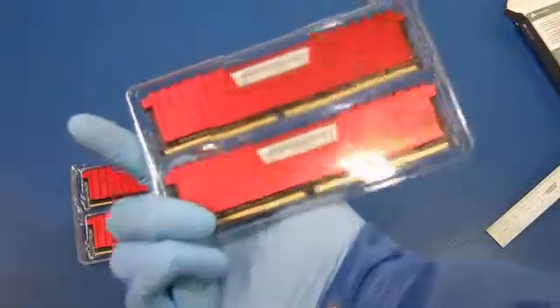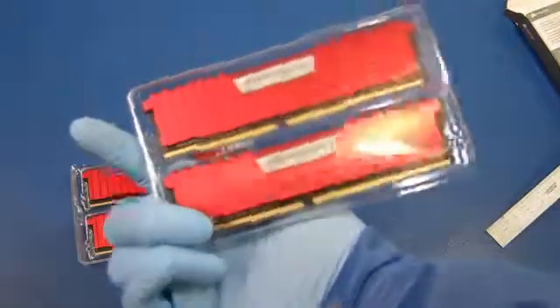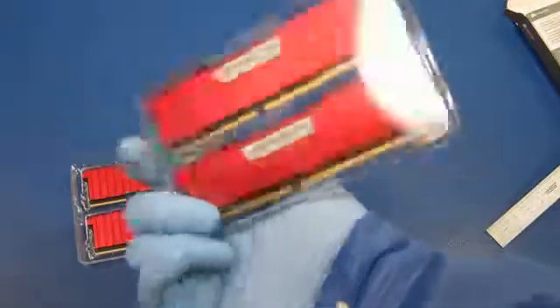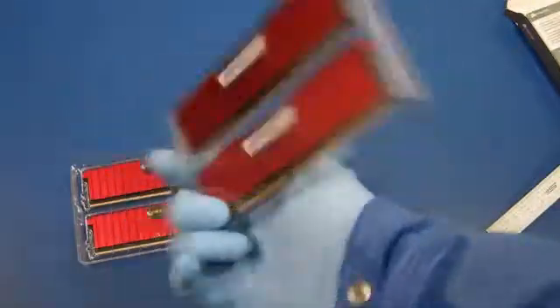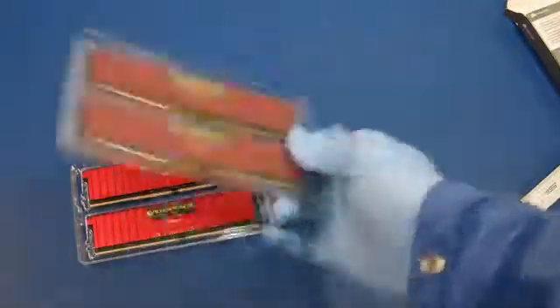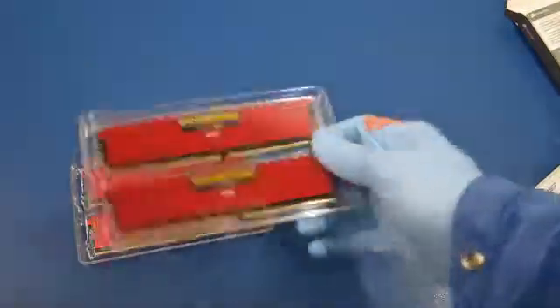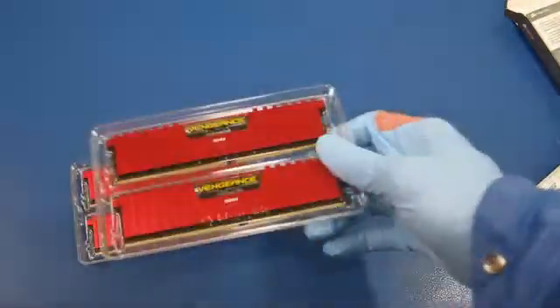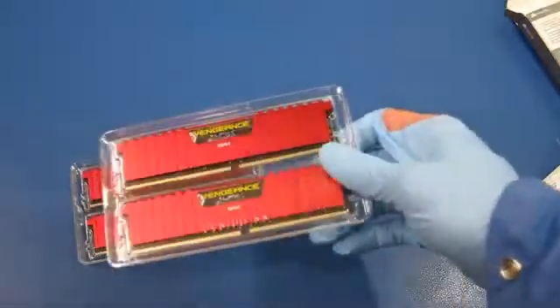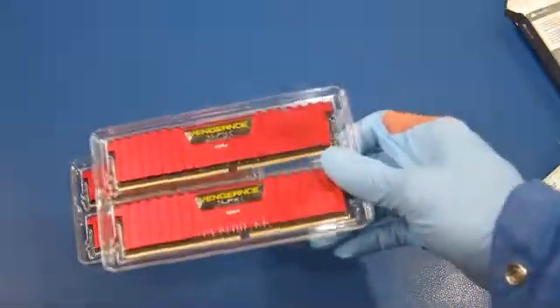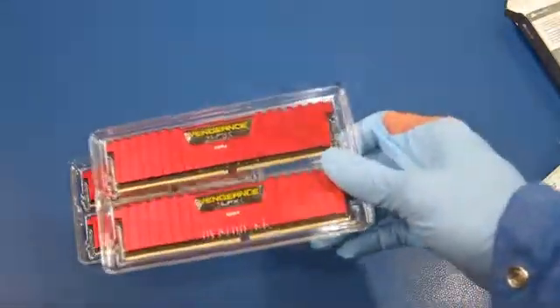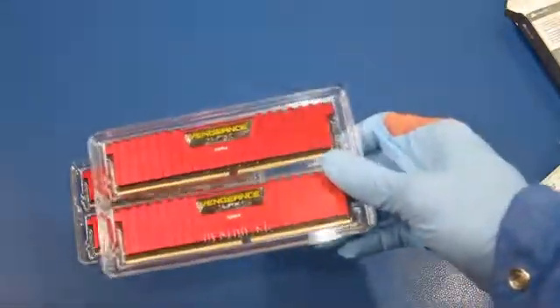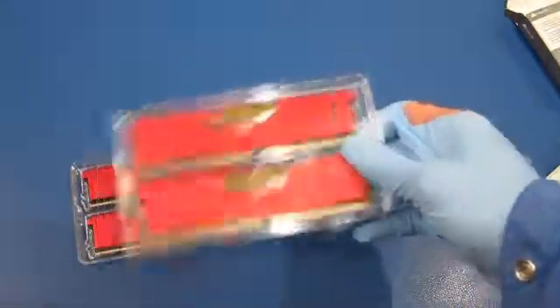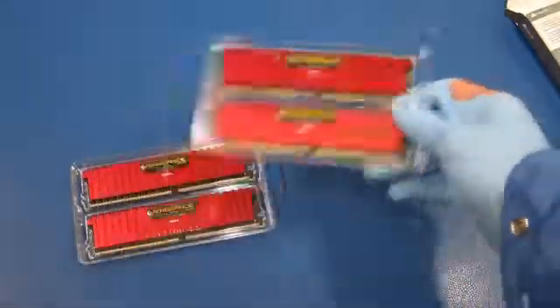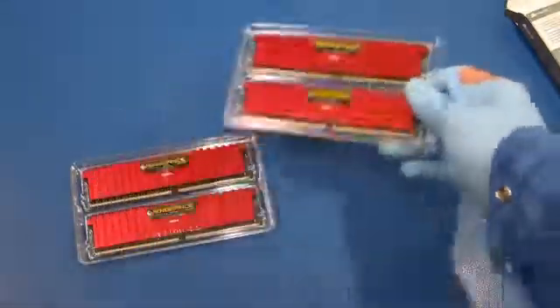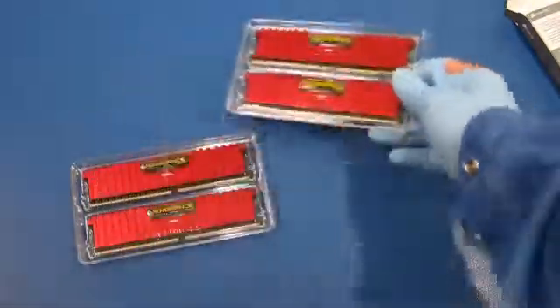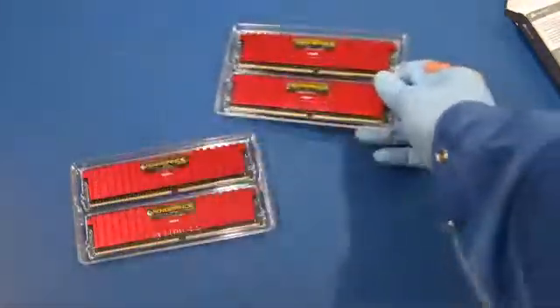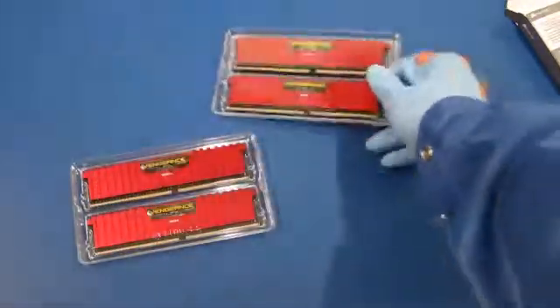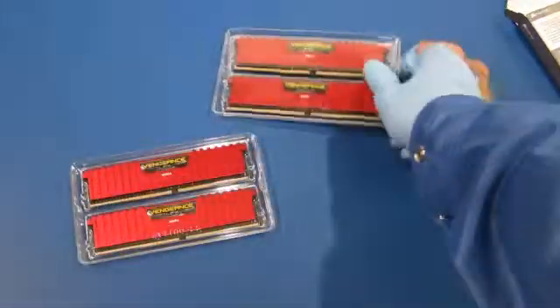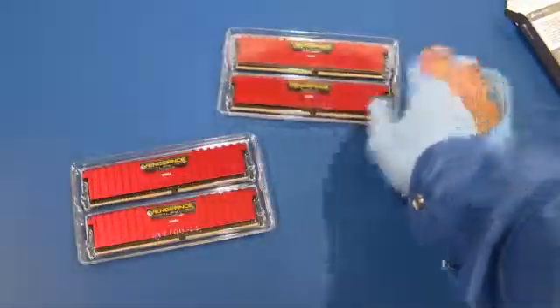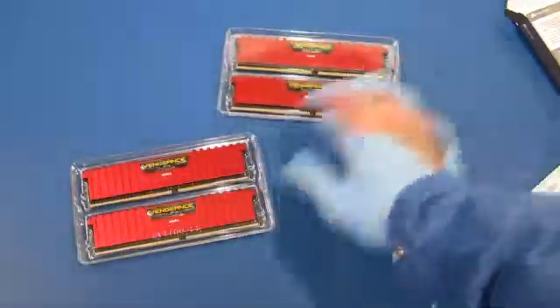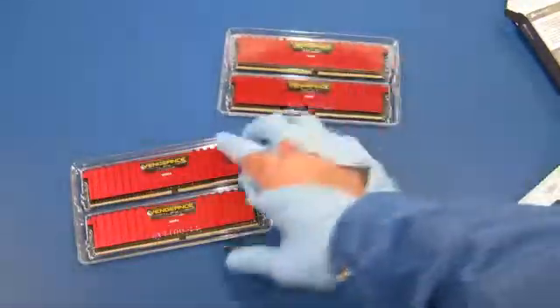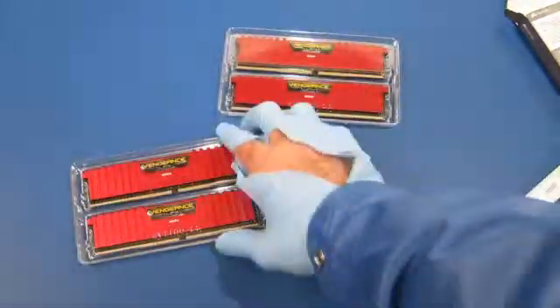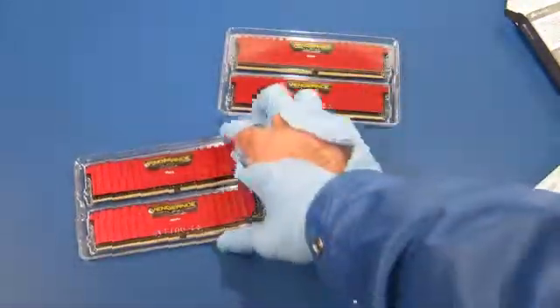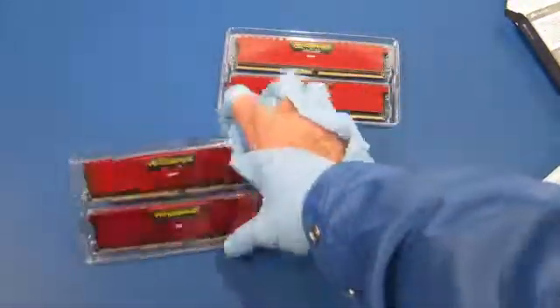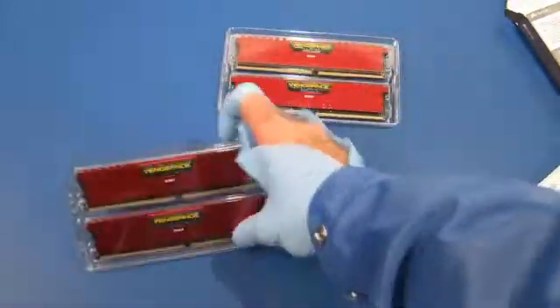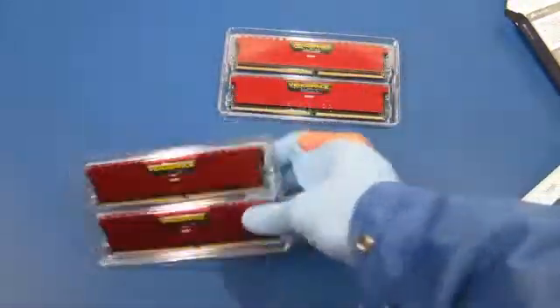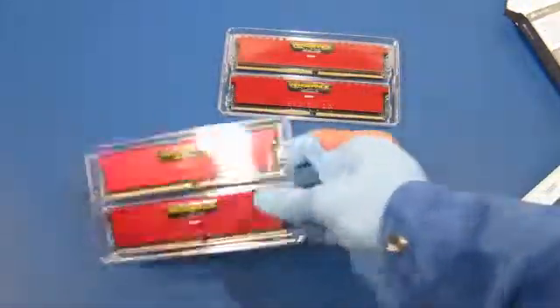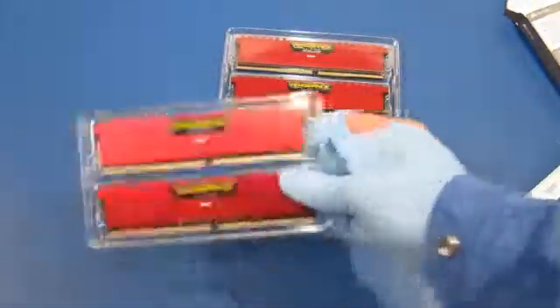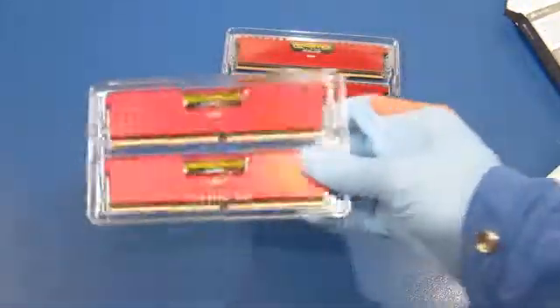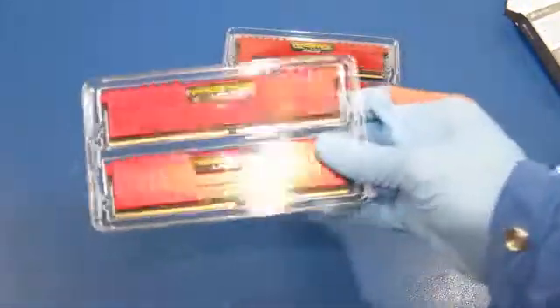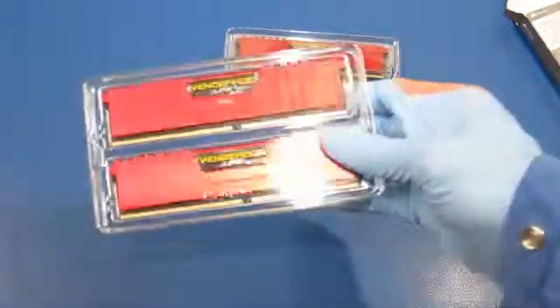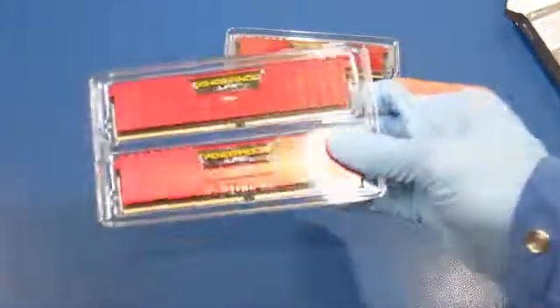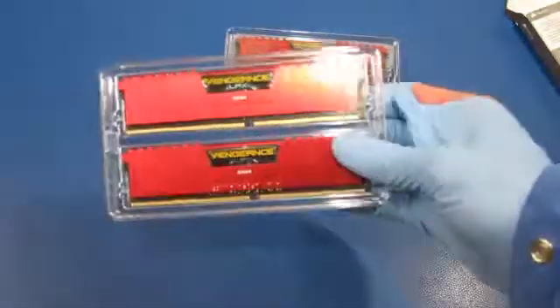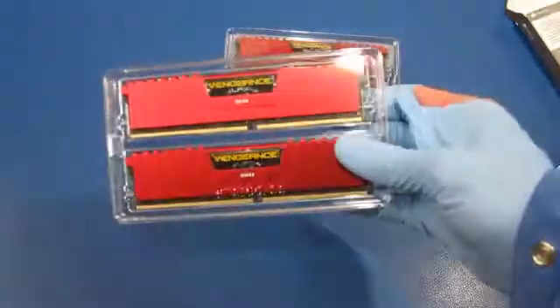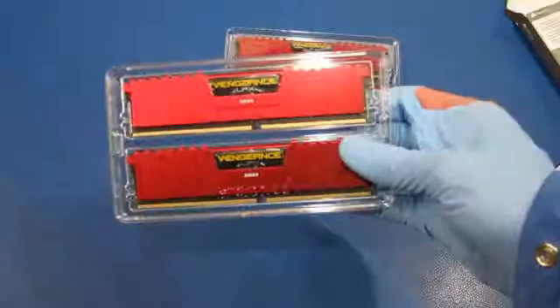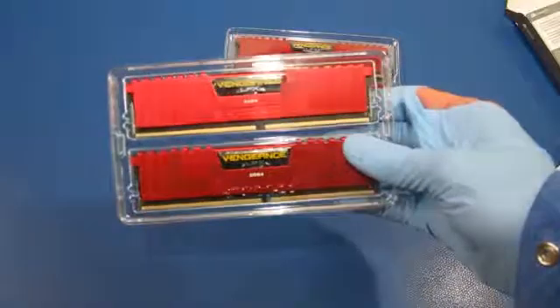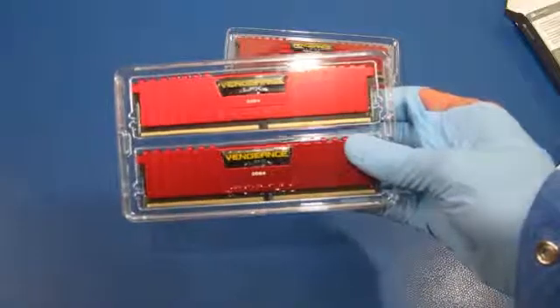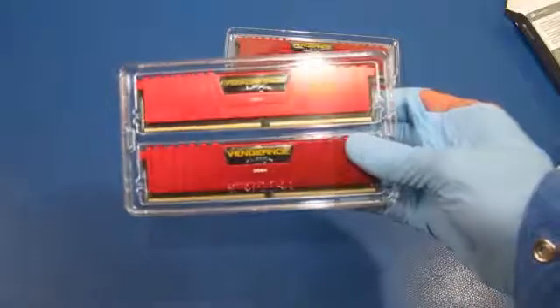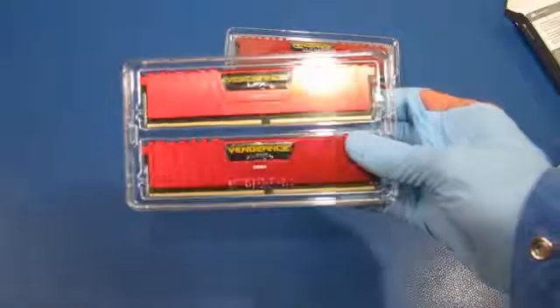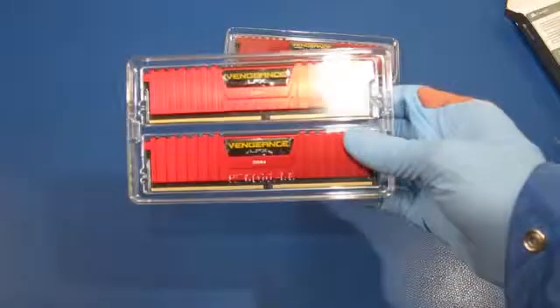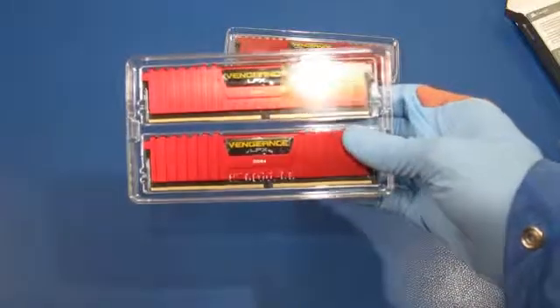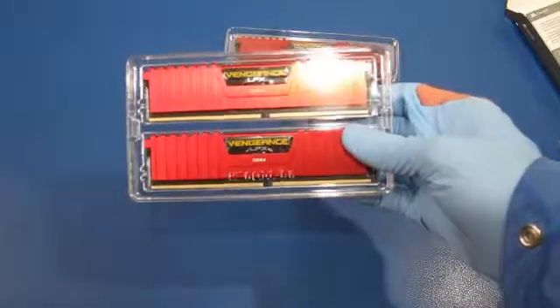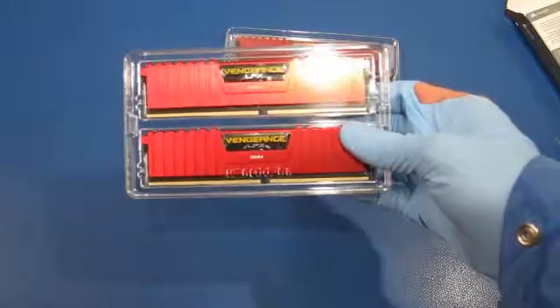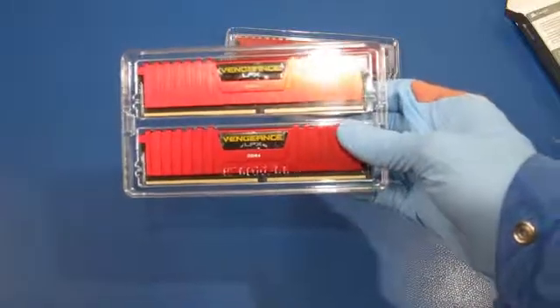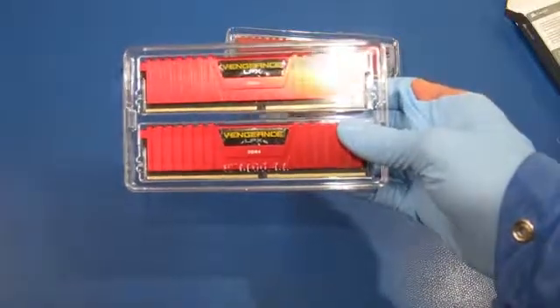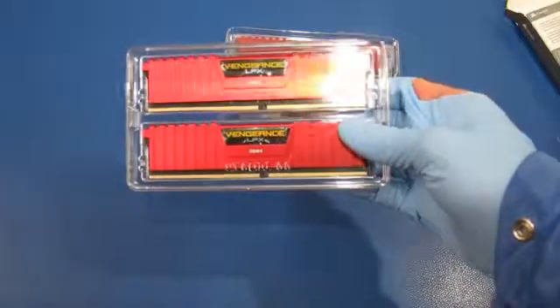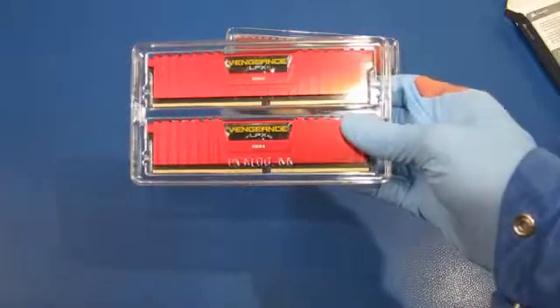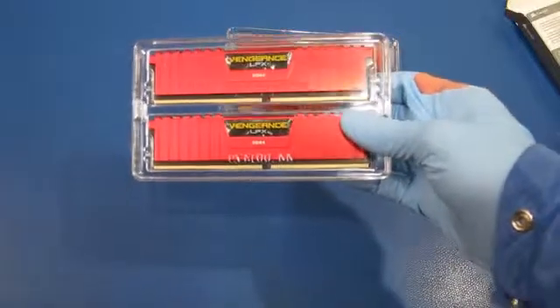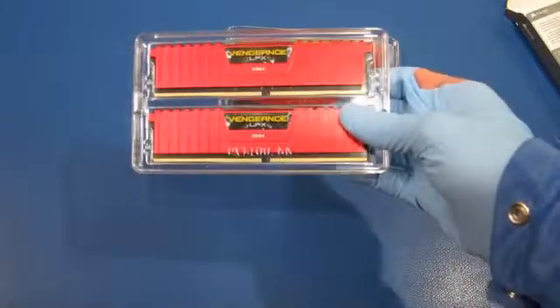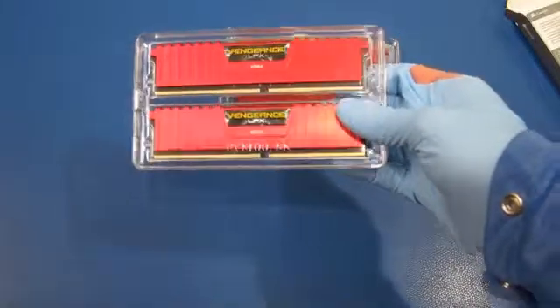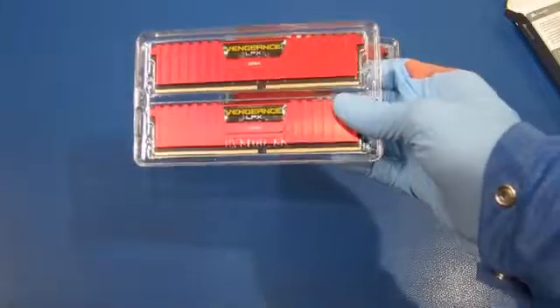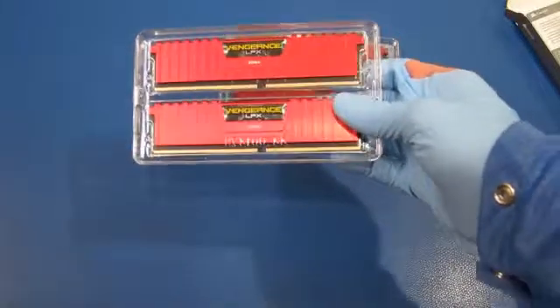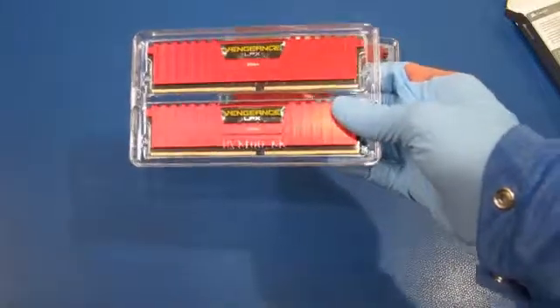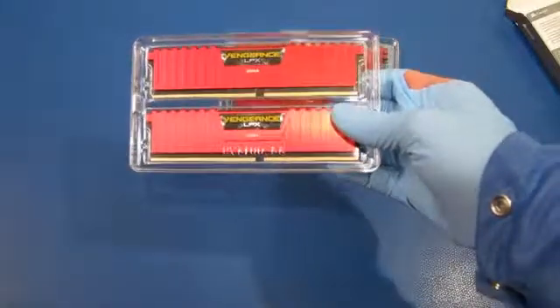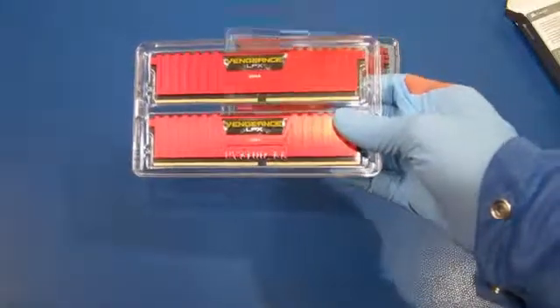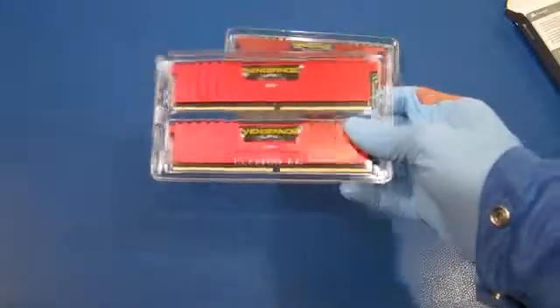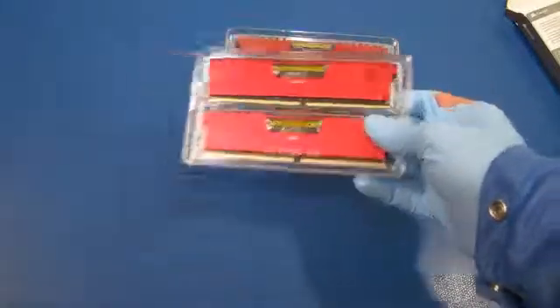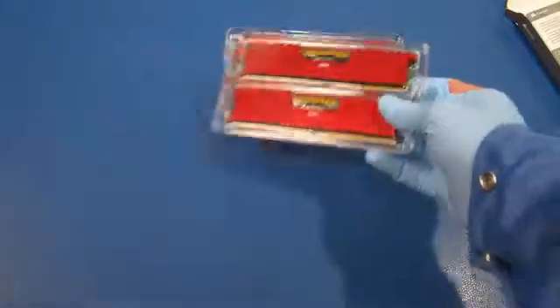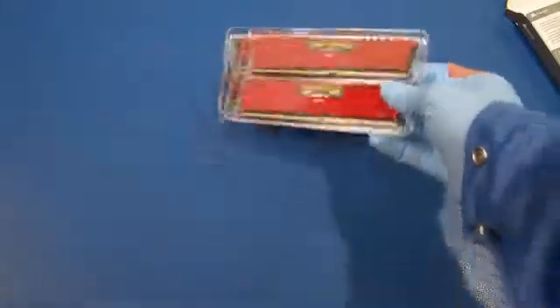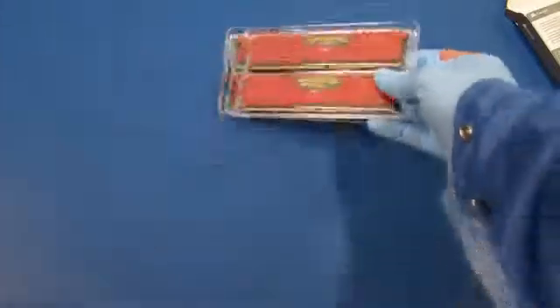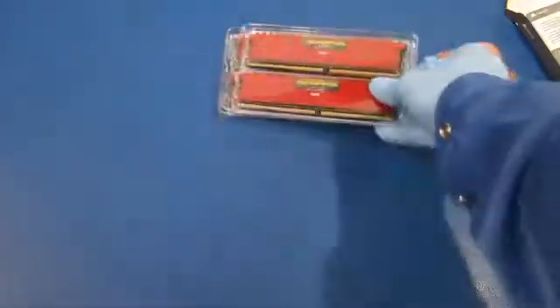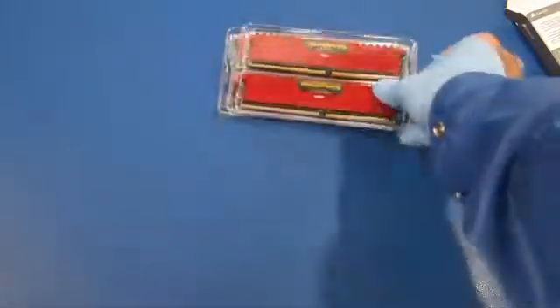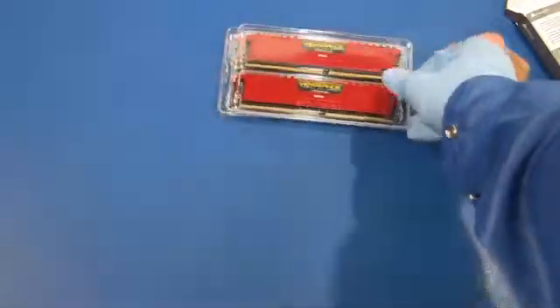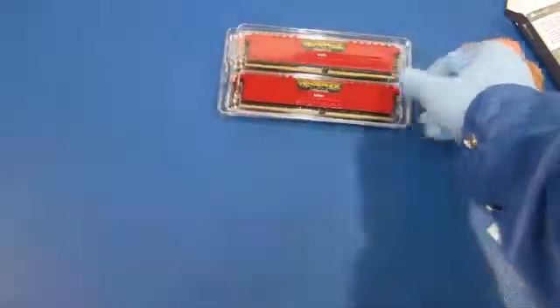Really nice-looking memory and looking forward to plugging them into the motherboard.